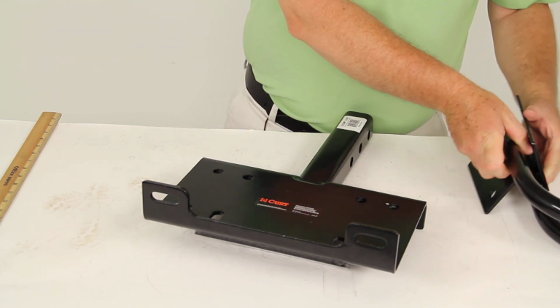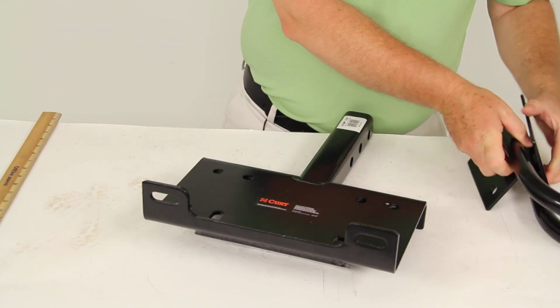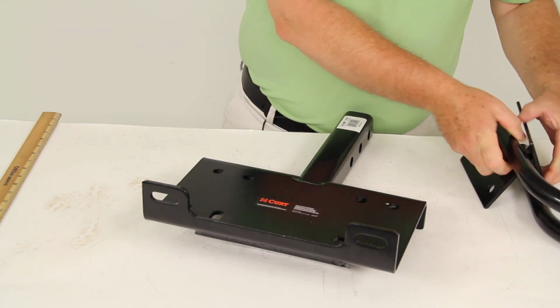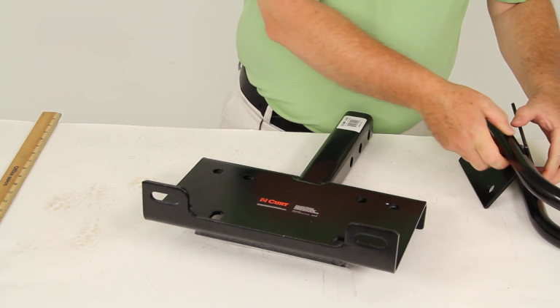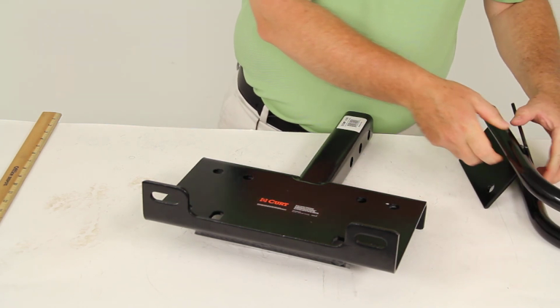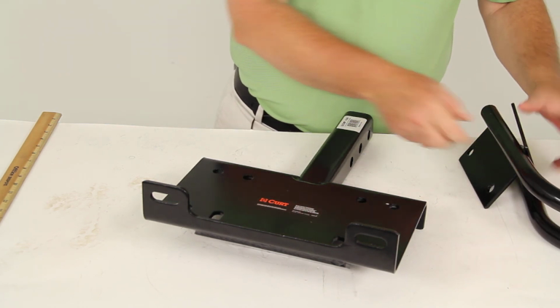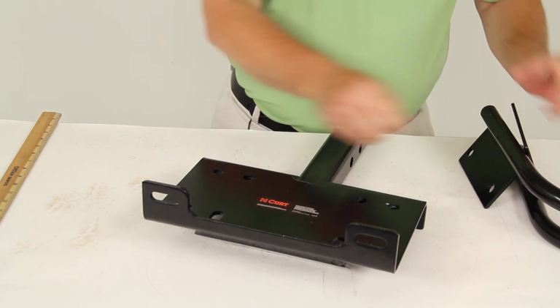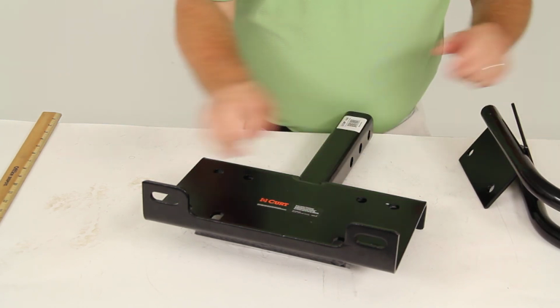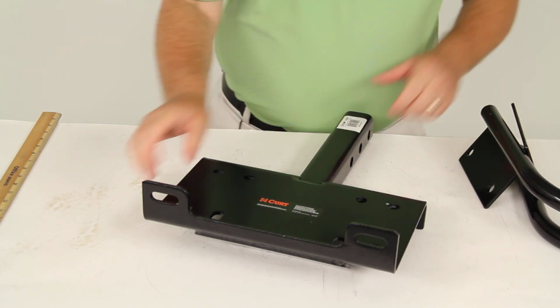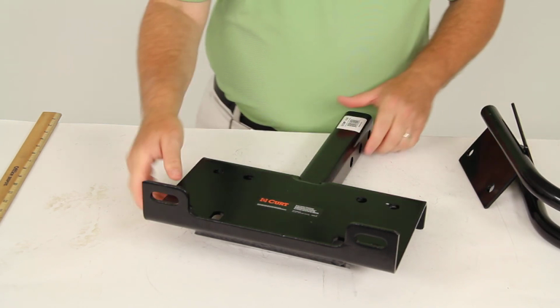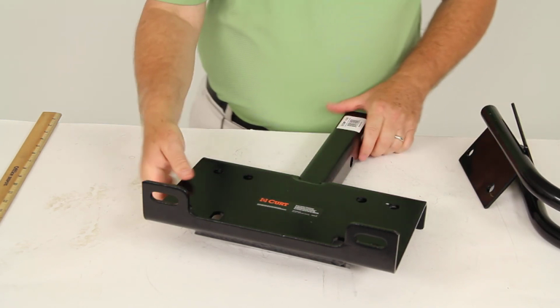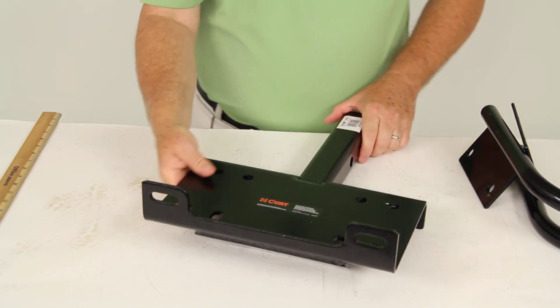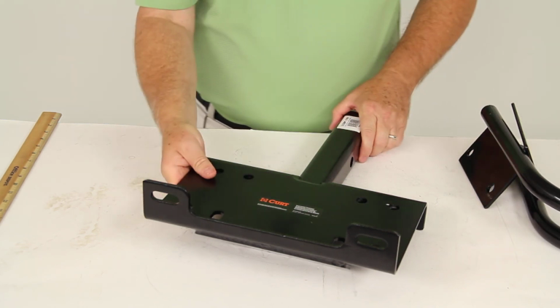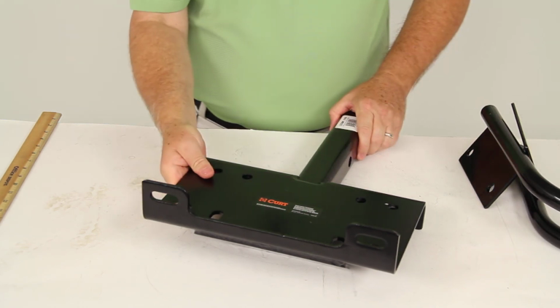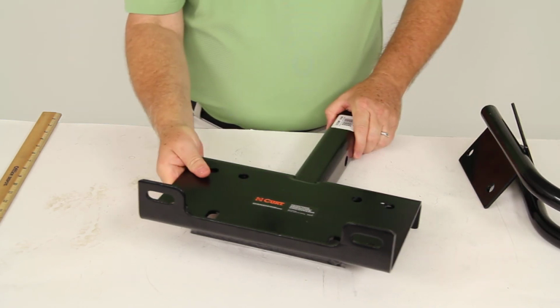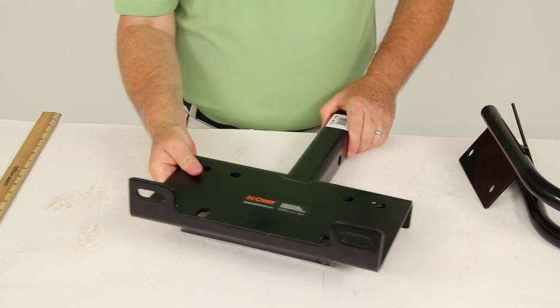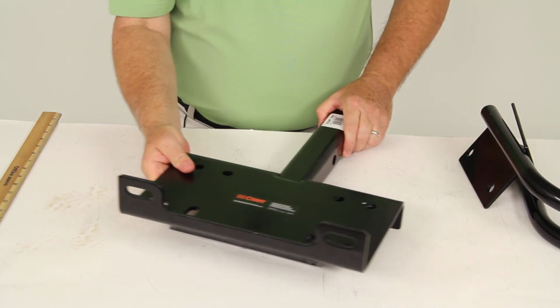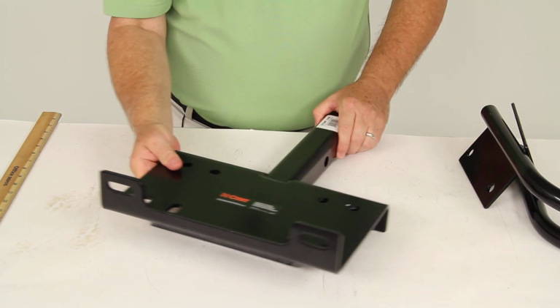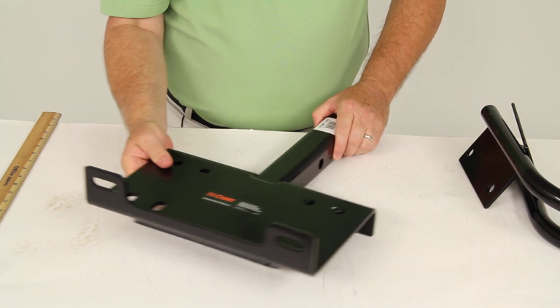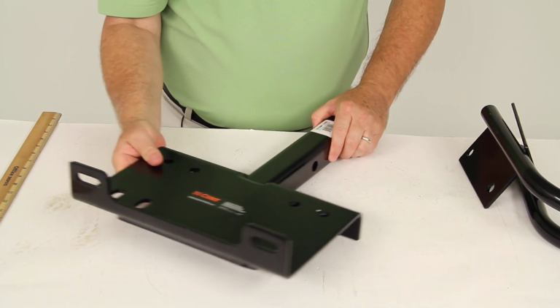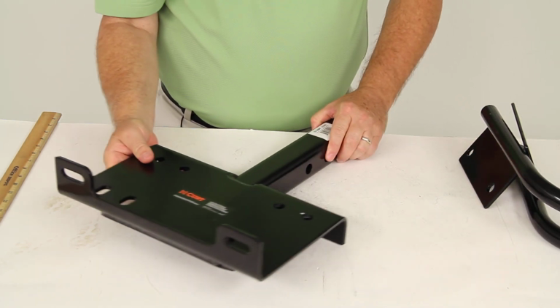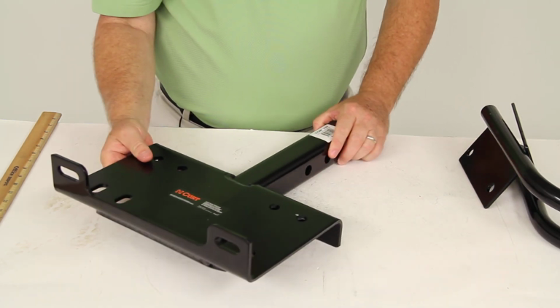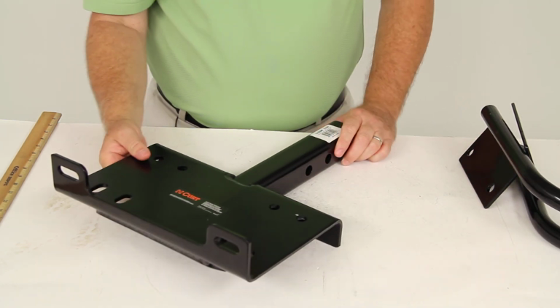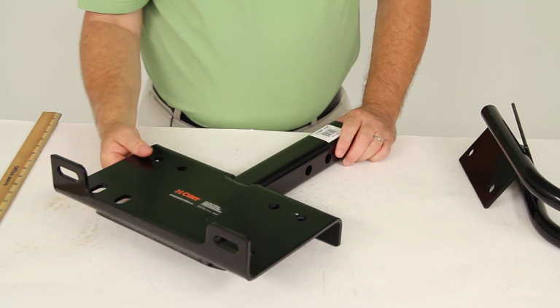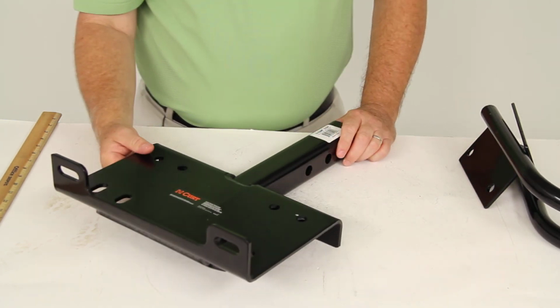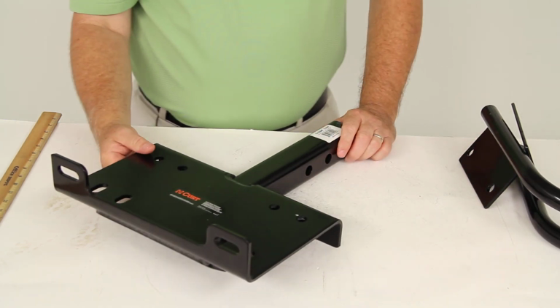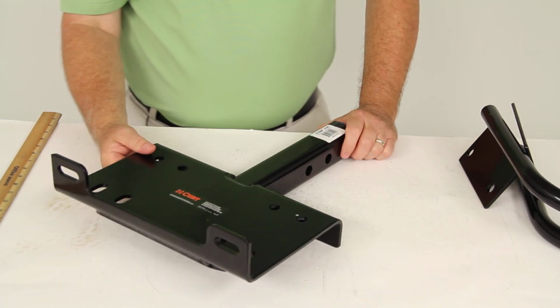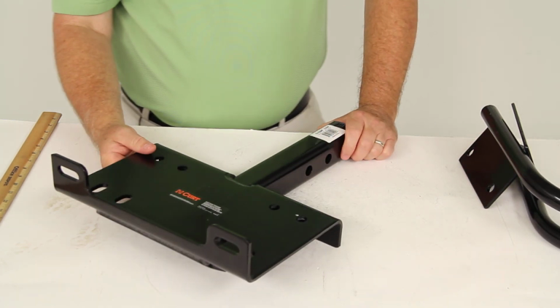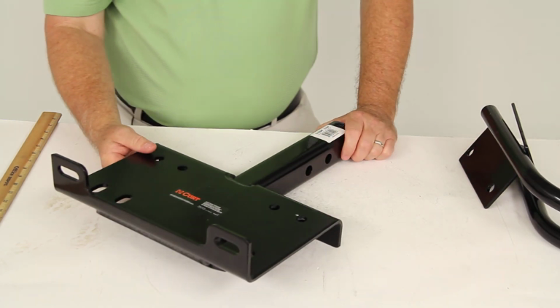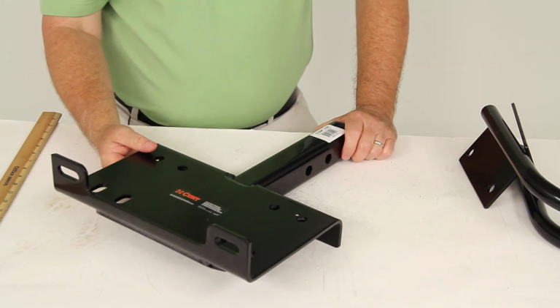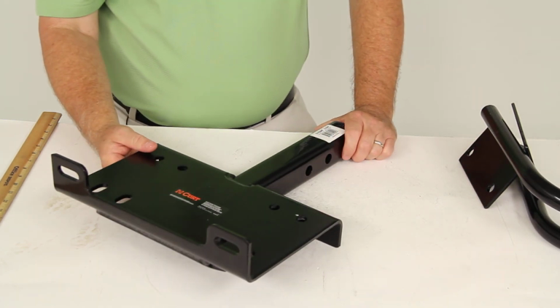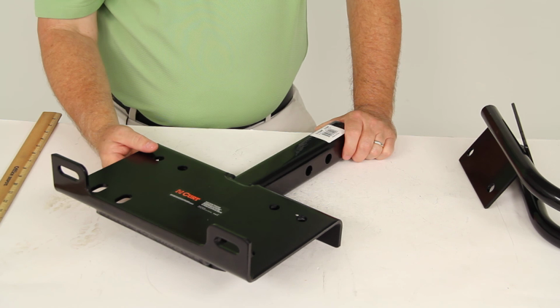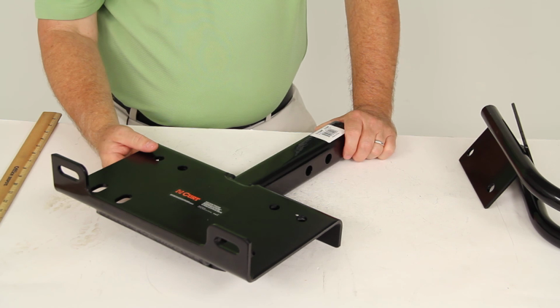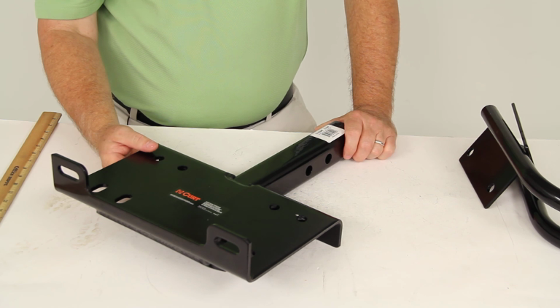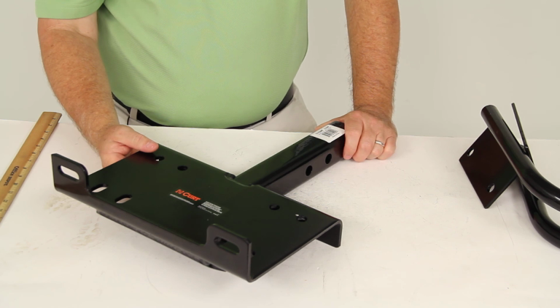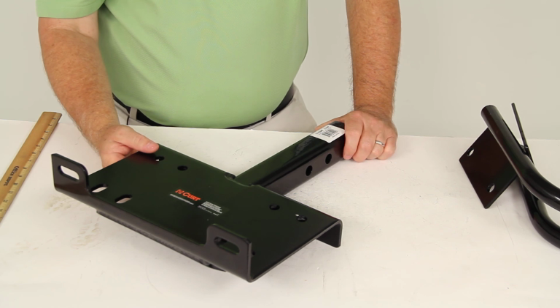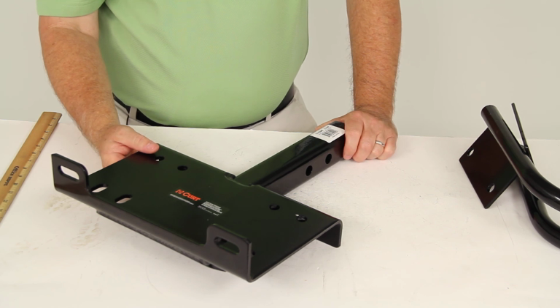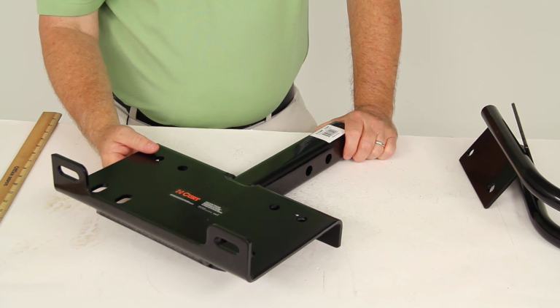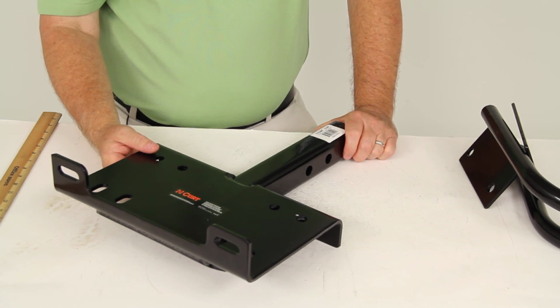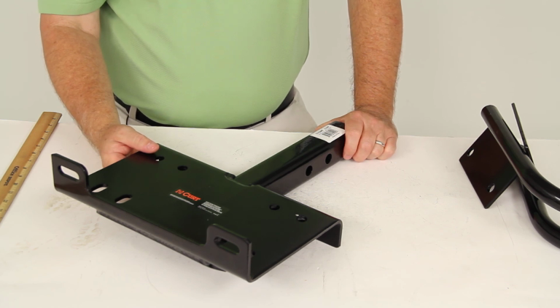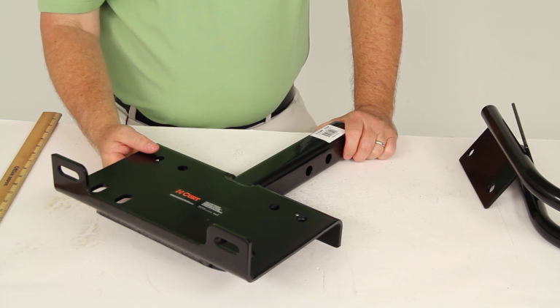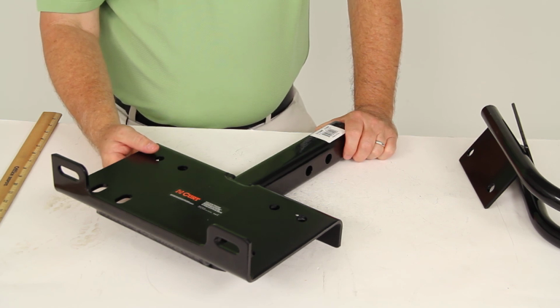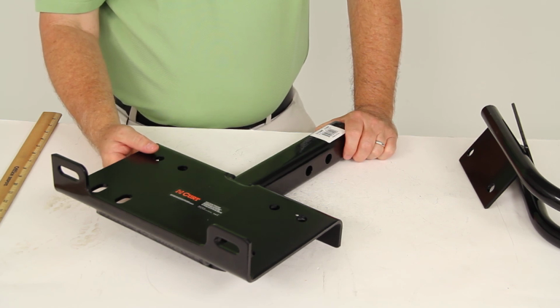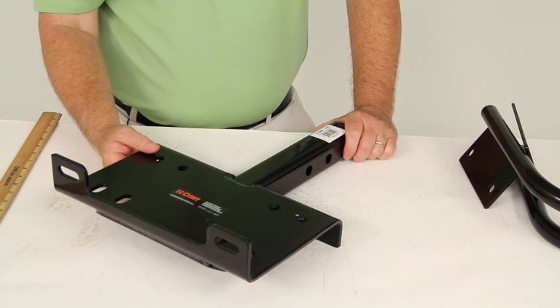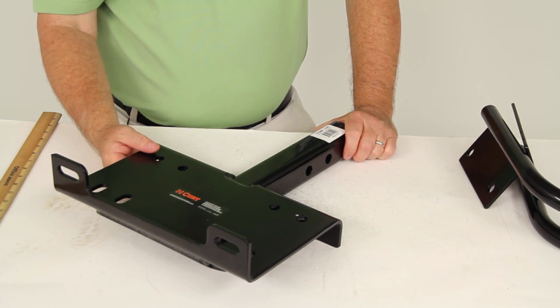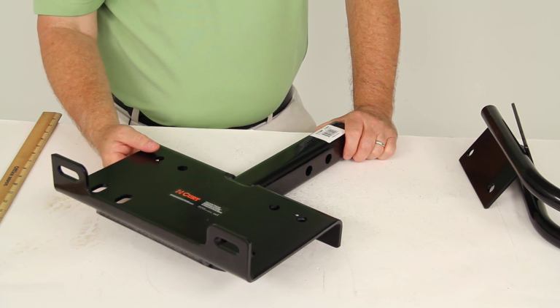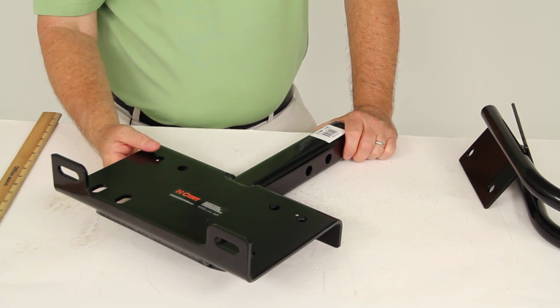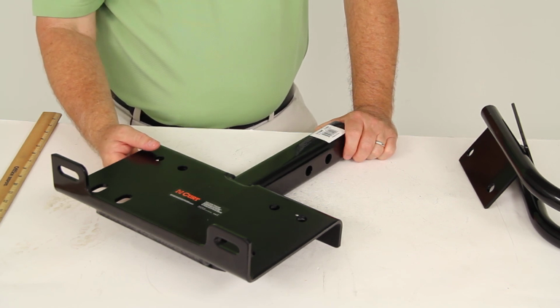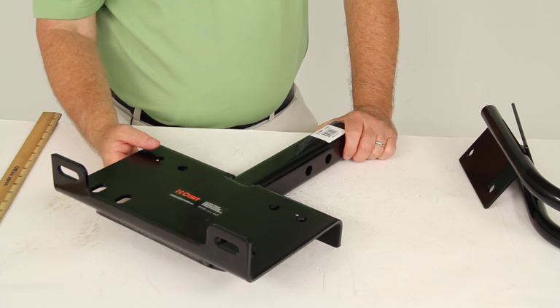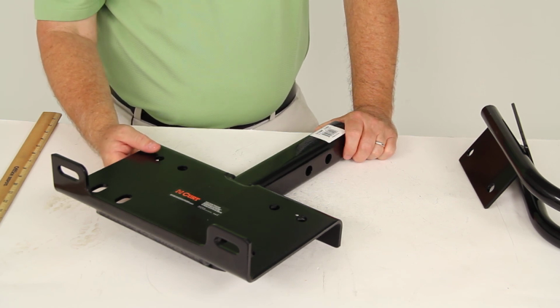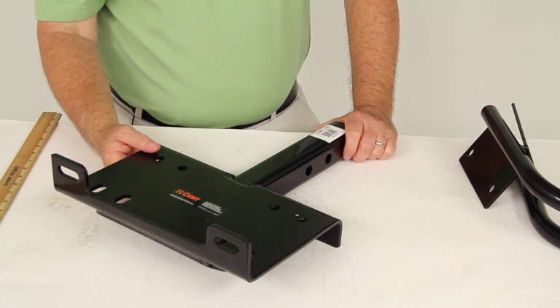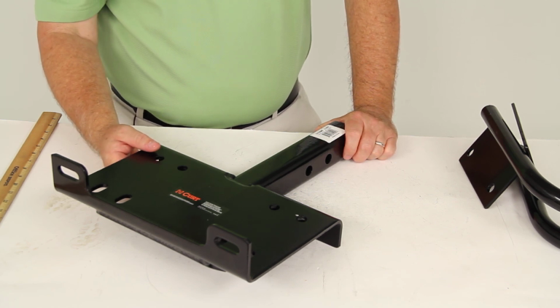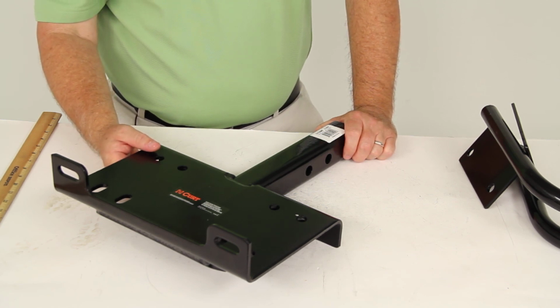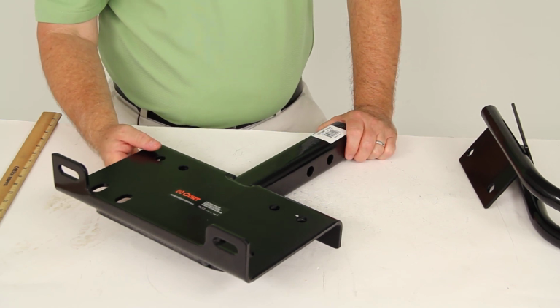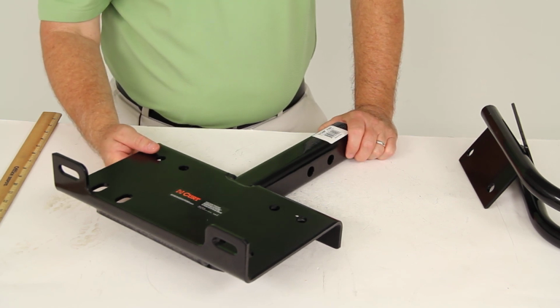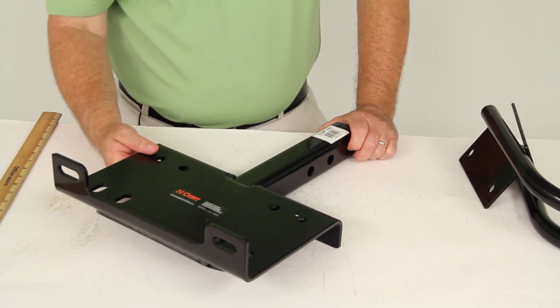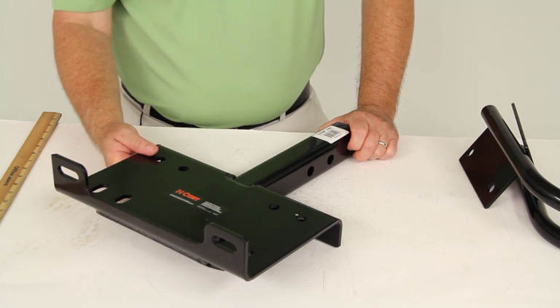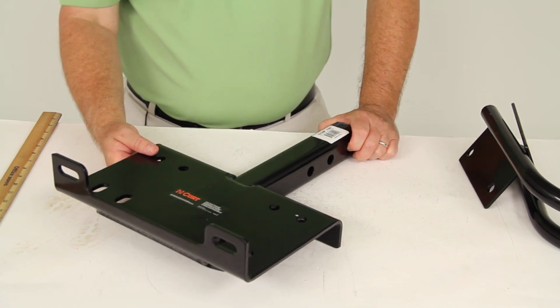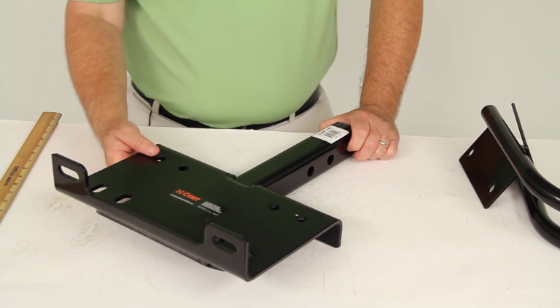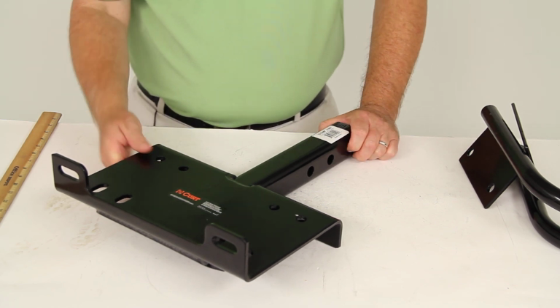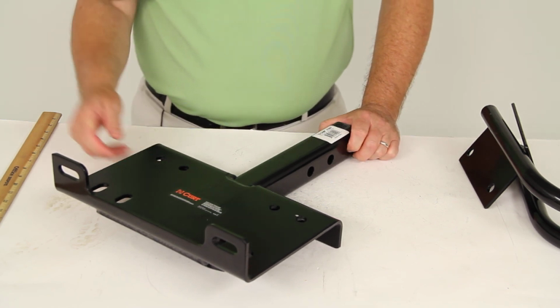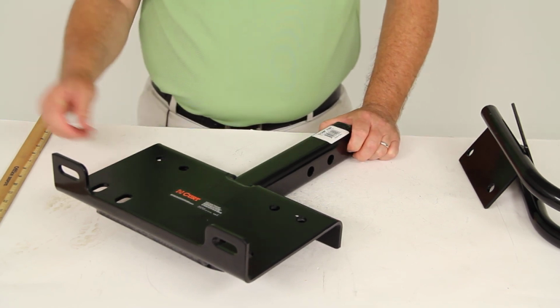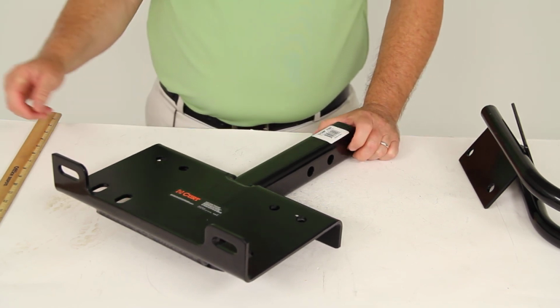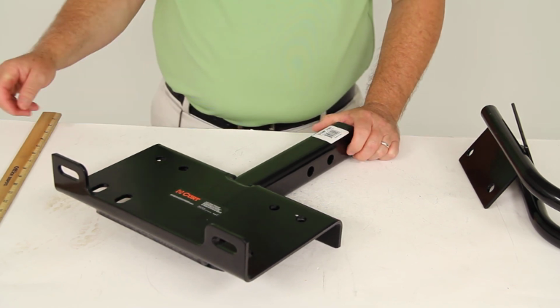That should do it for the review on part number C31010, the Curt Trailer Hitch Electric Winch Mount Plate.